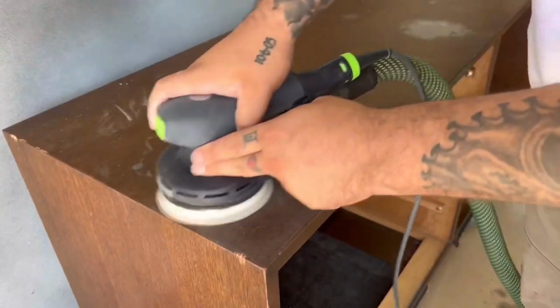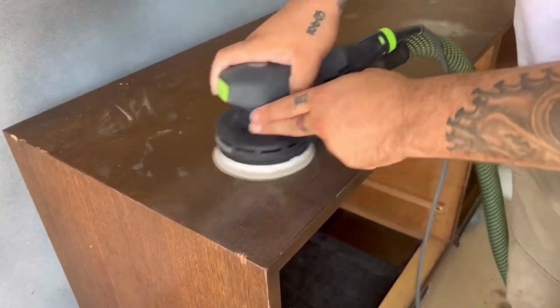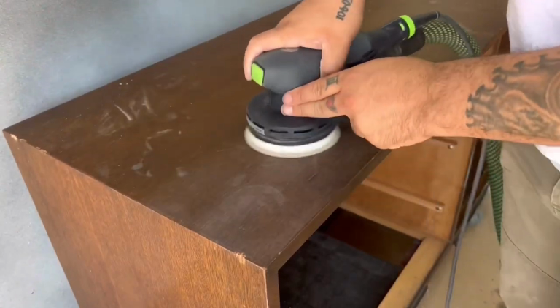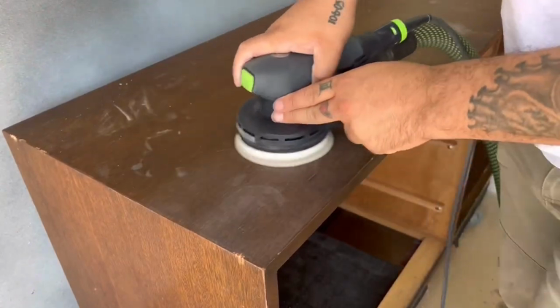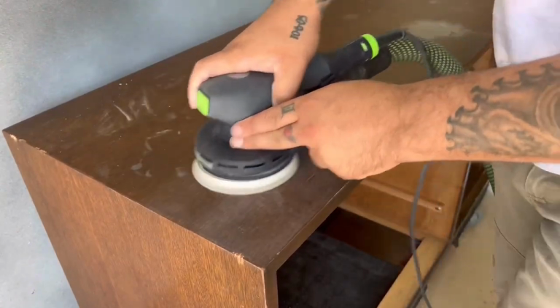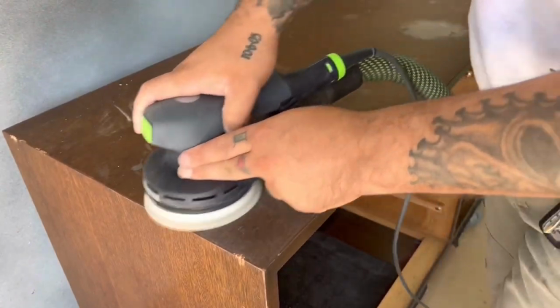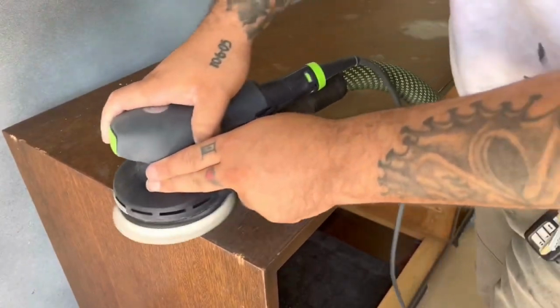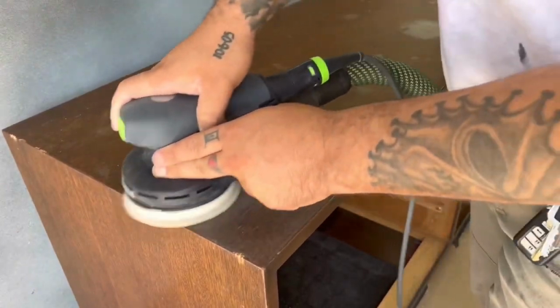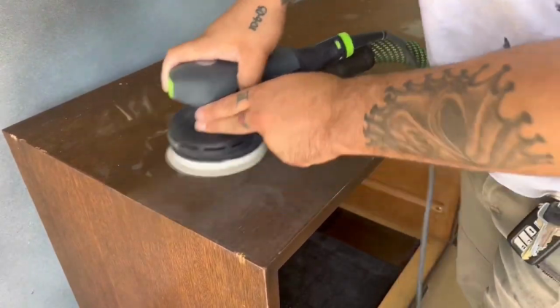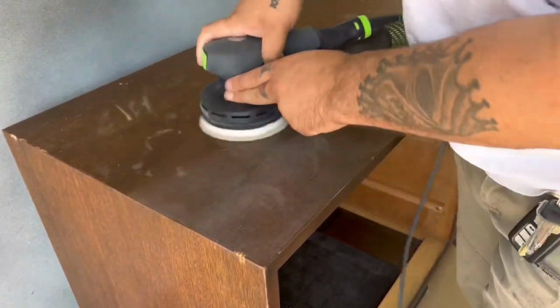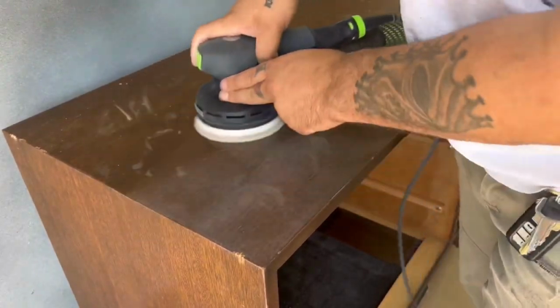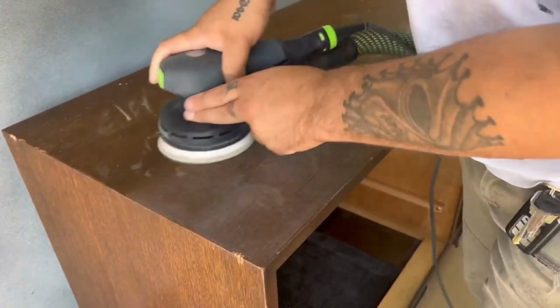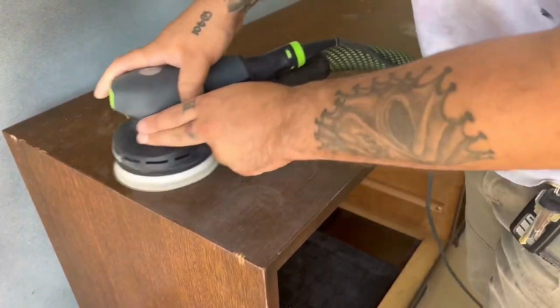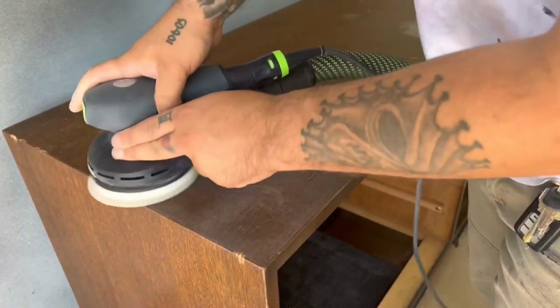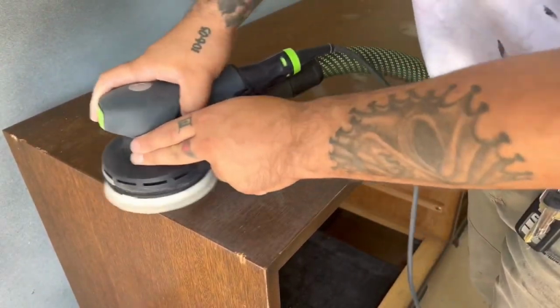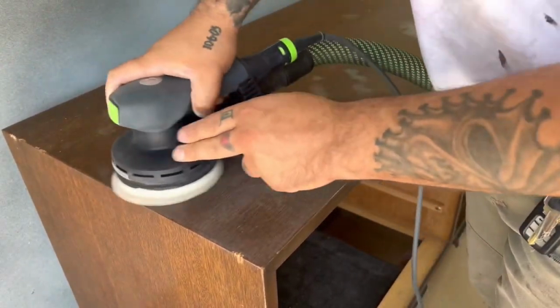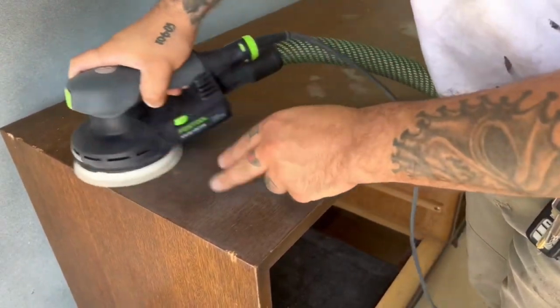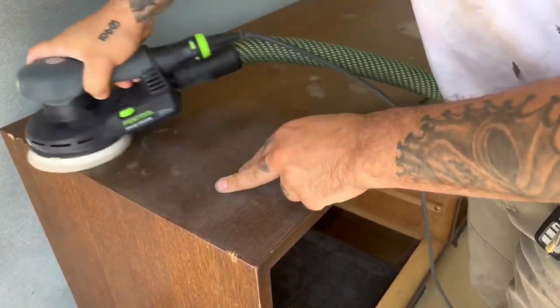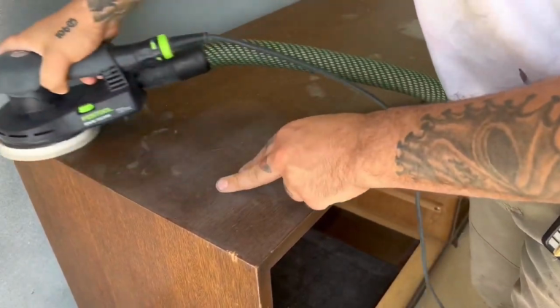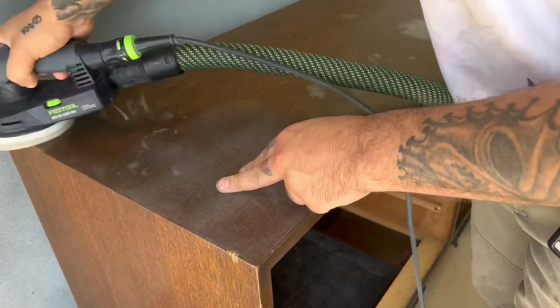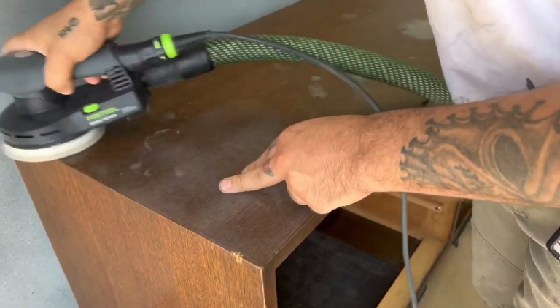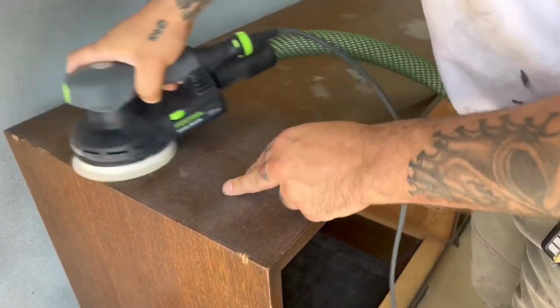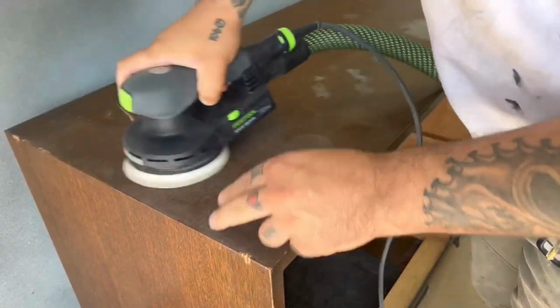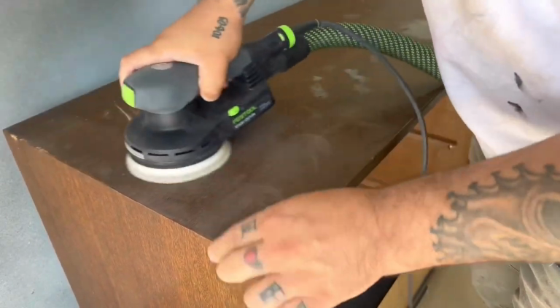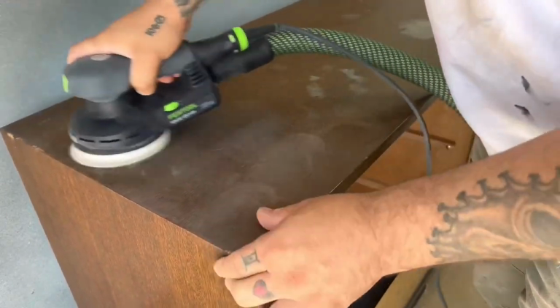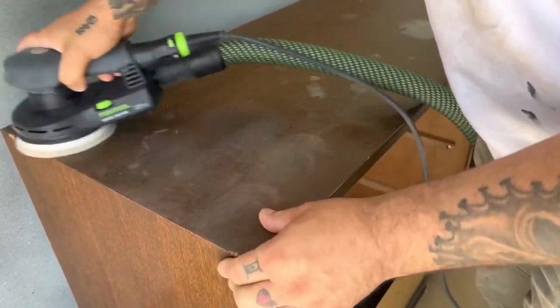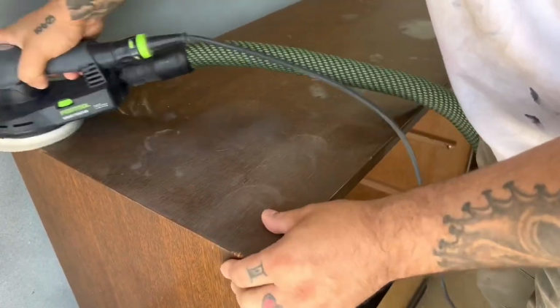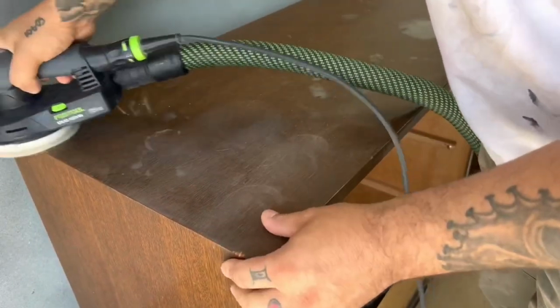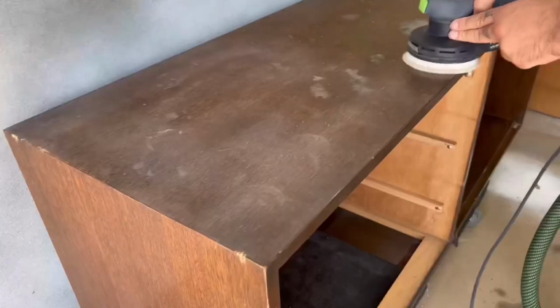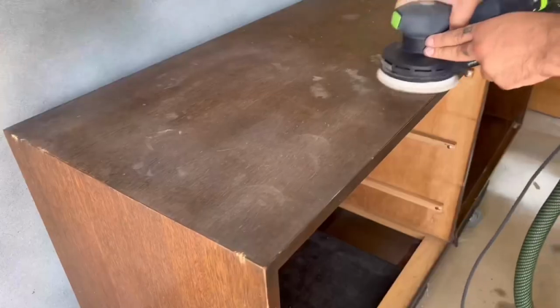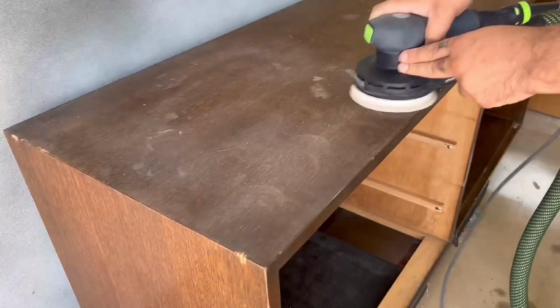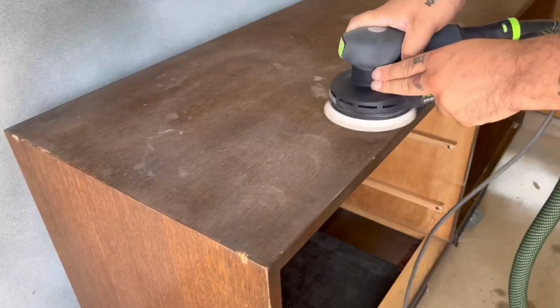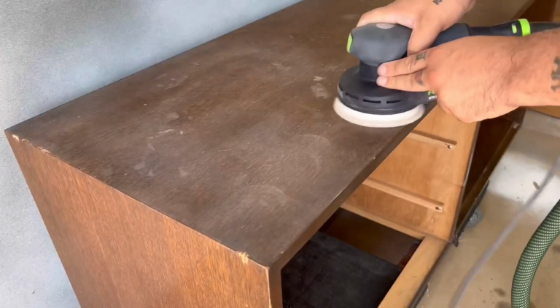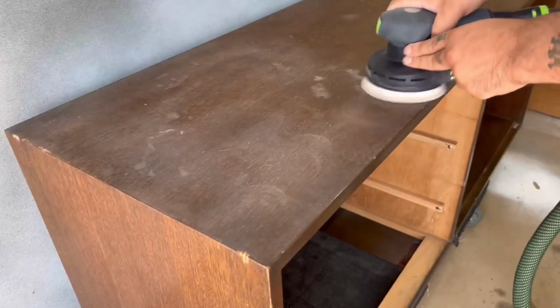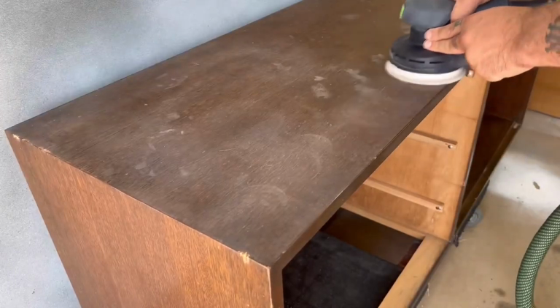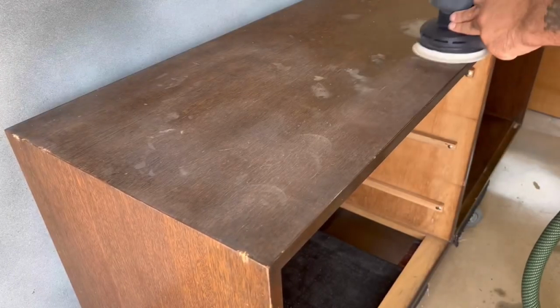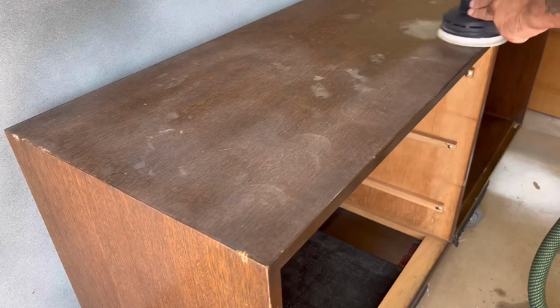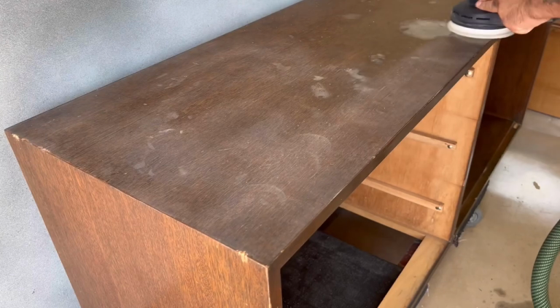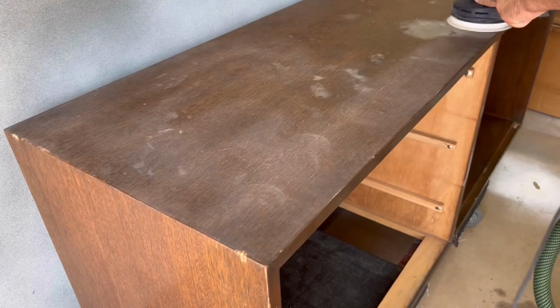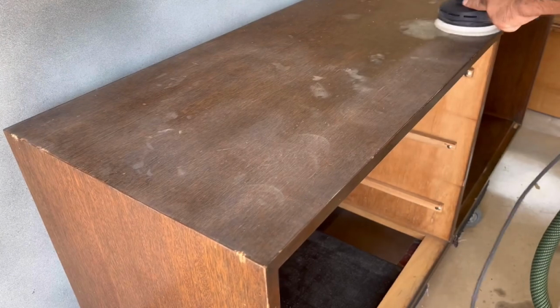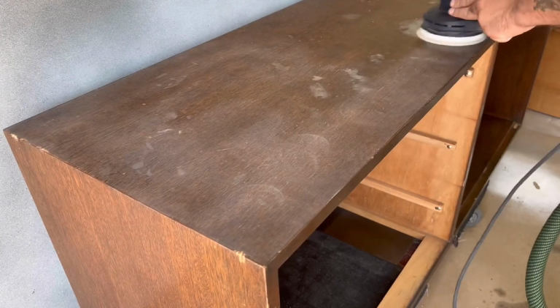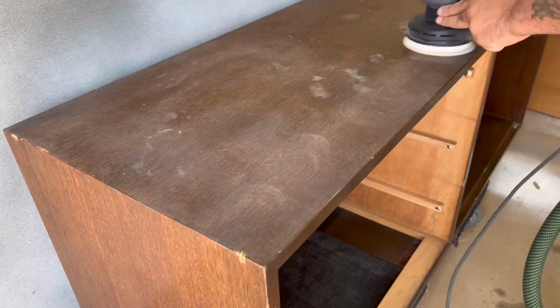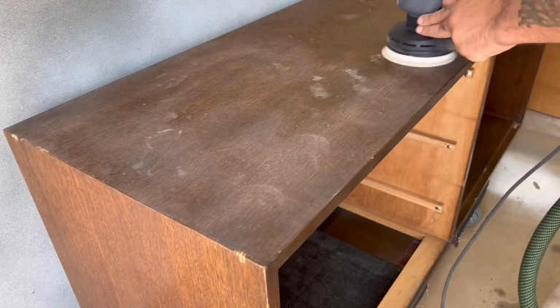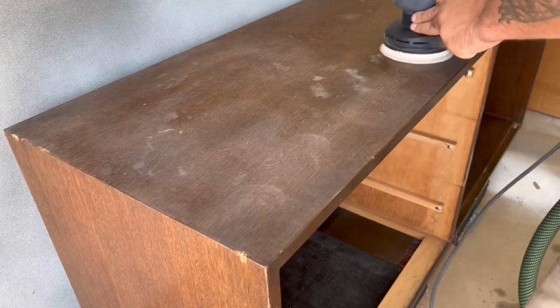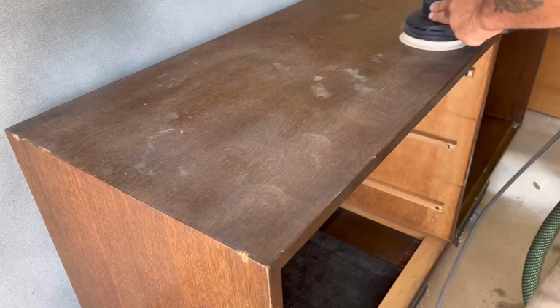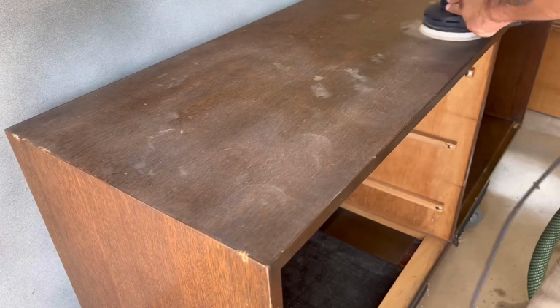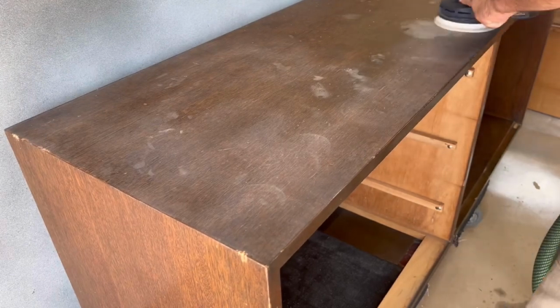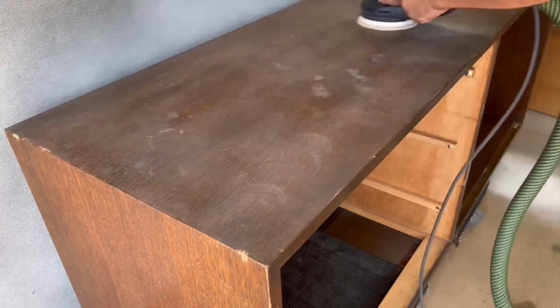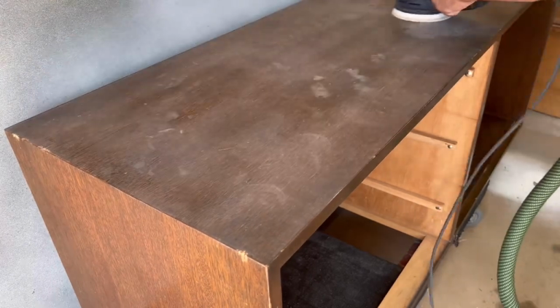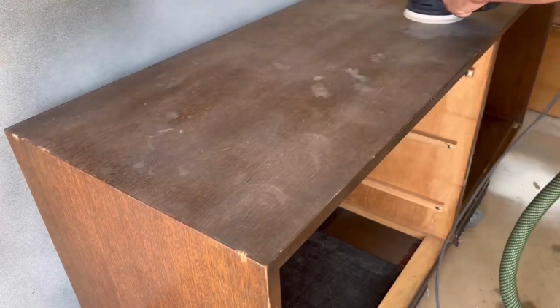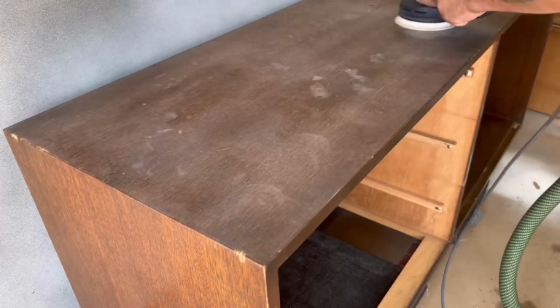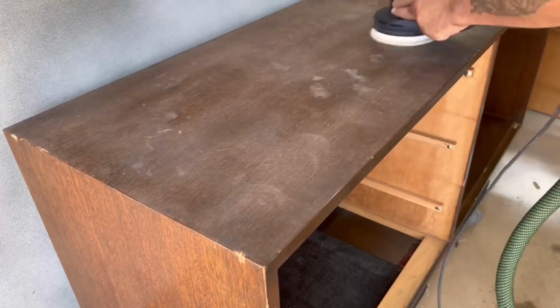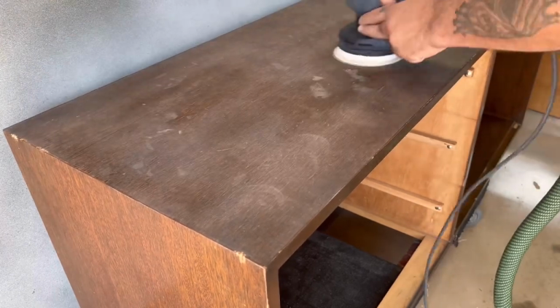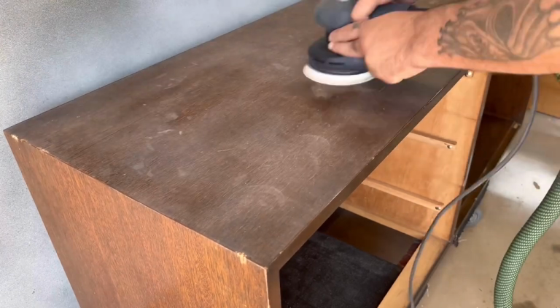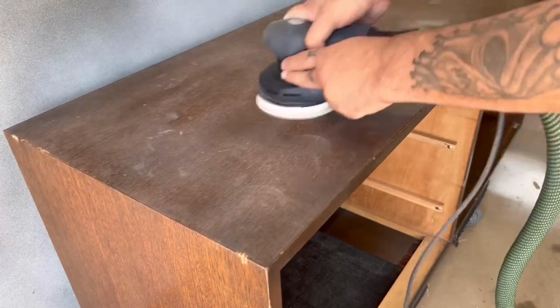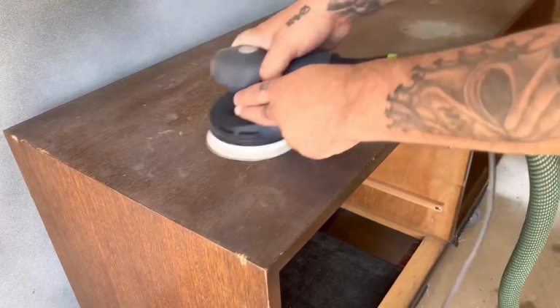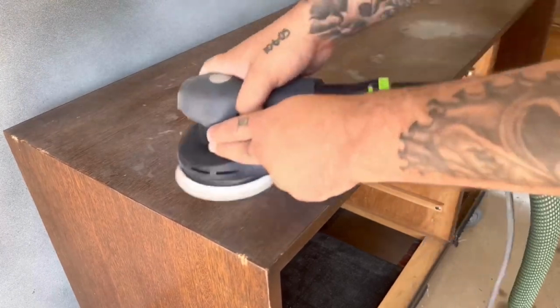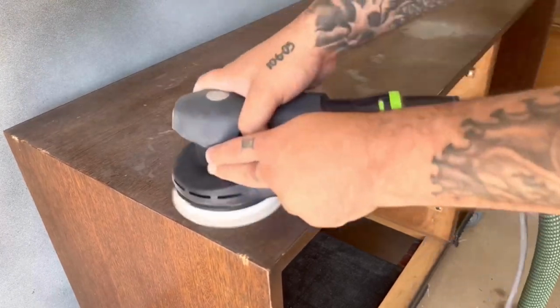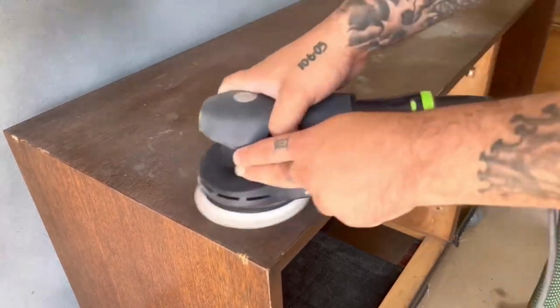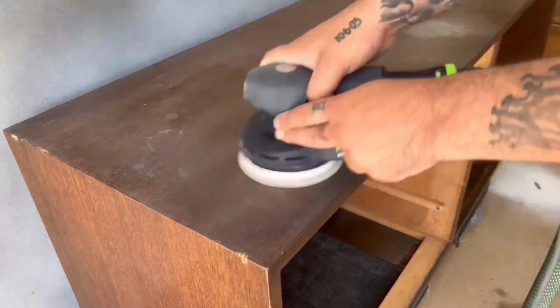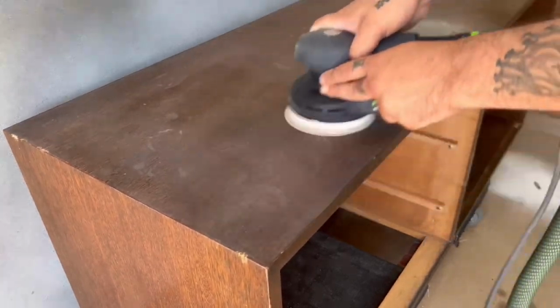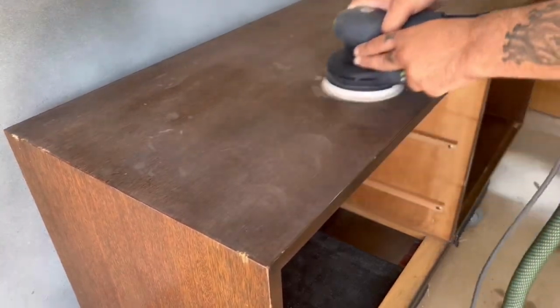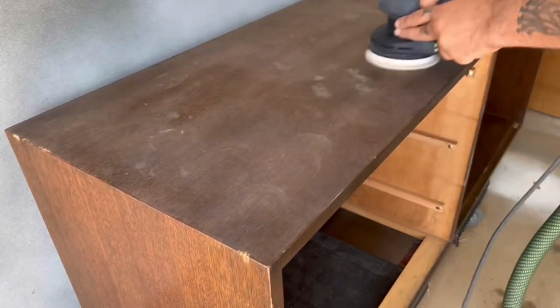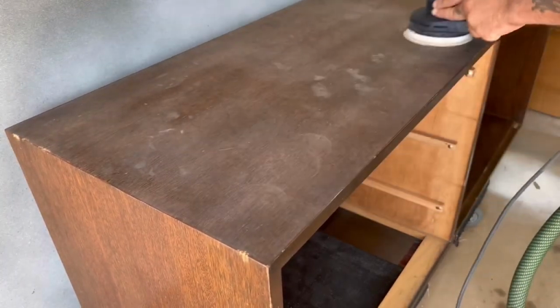For the body, since I plan on painting it, I'm just giving it a quick scuff sanding with 150-grit sandpaper to create a rough surface for the paint to stick to.